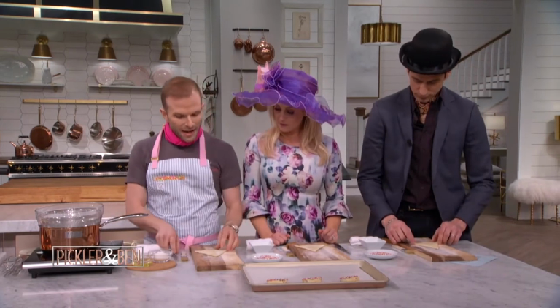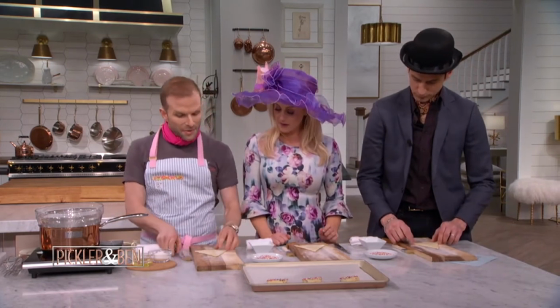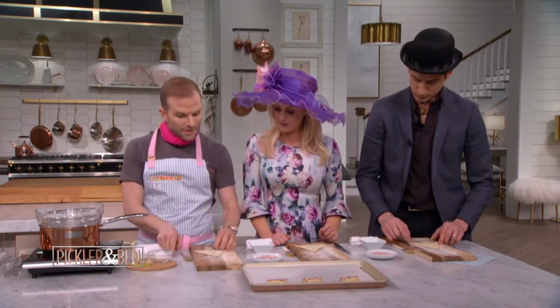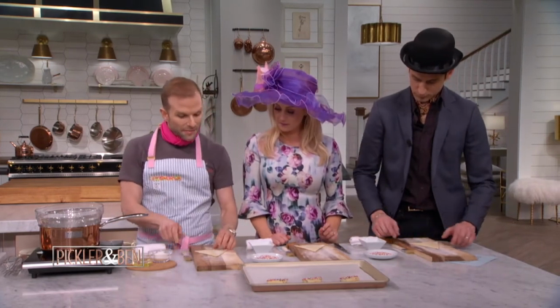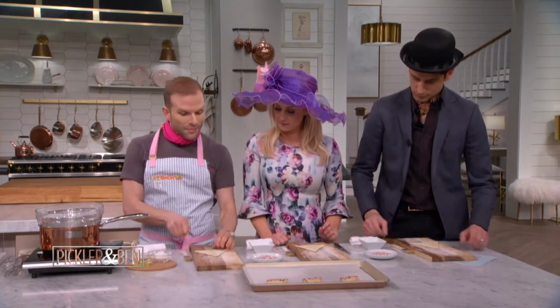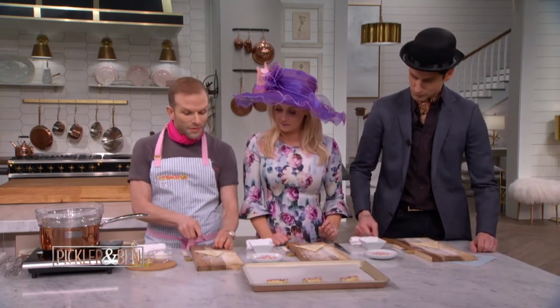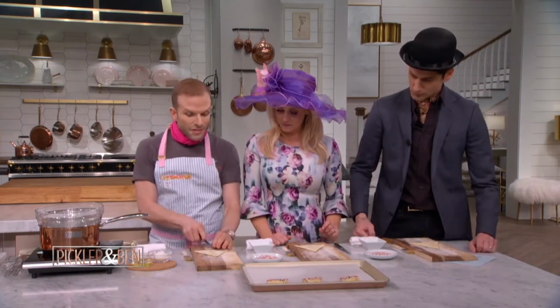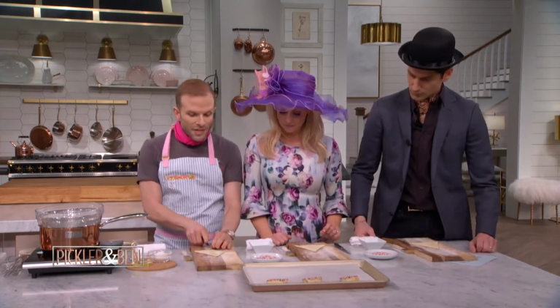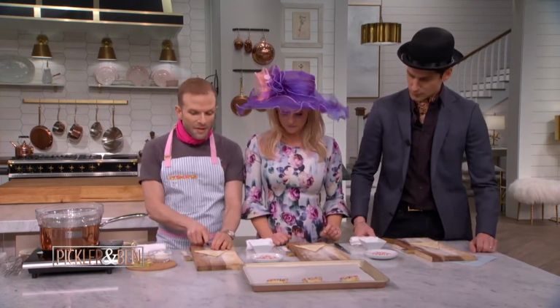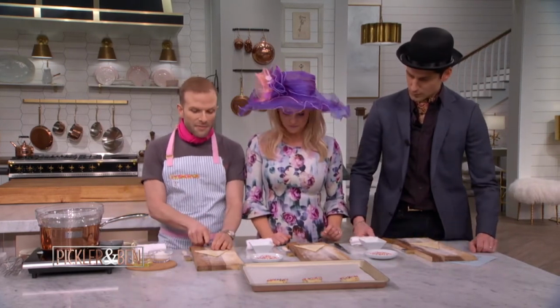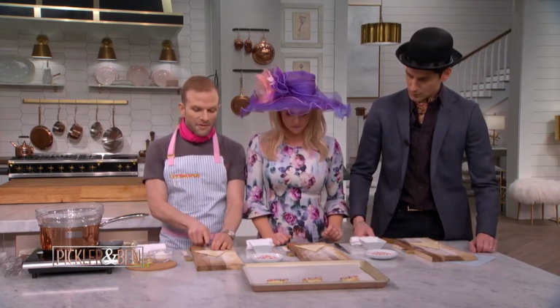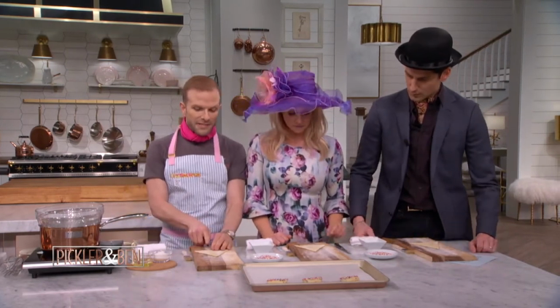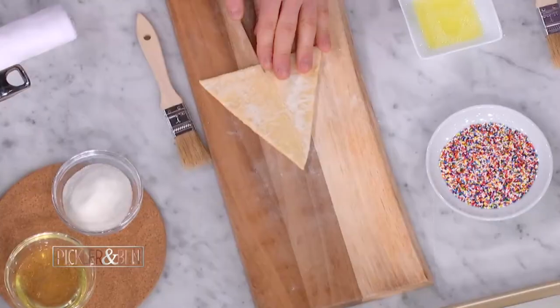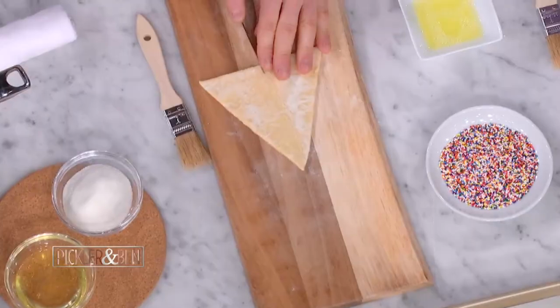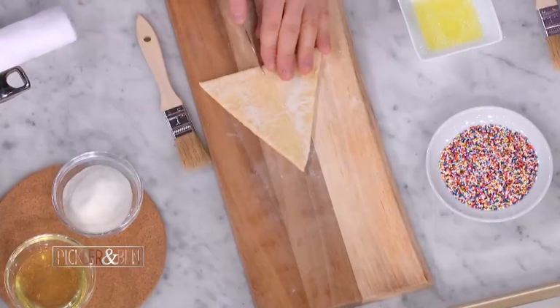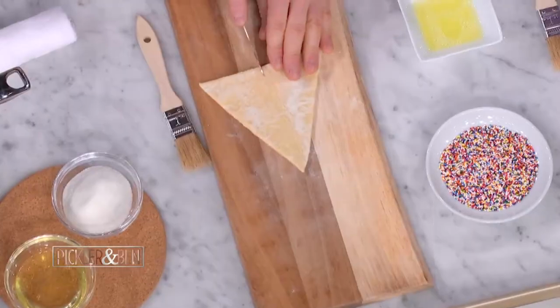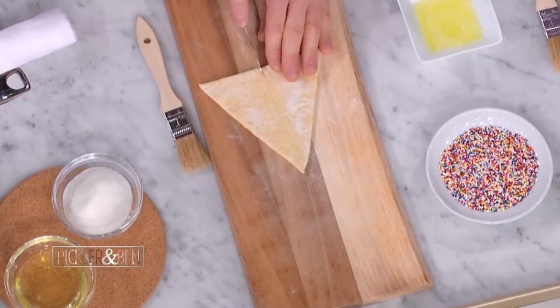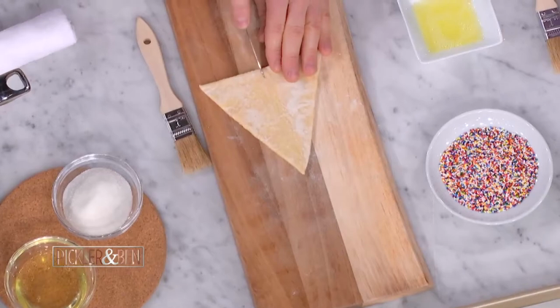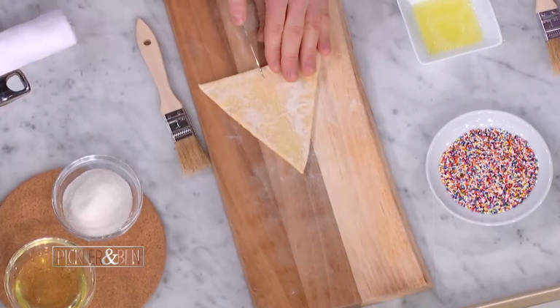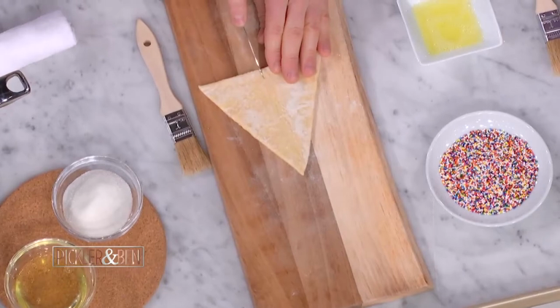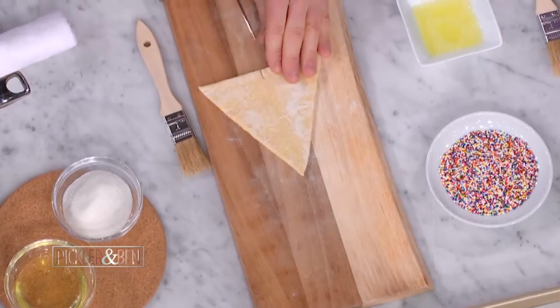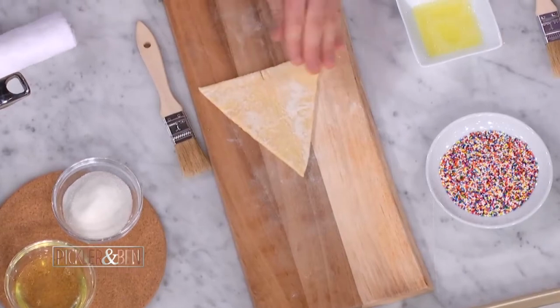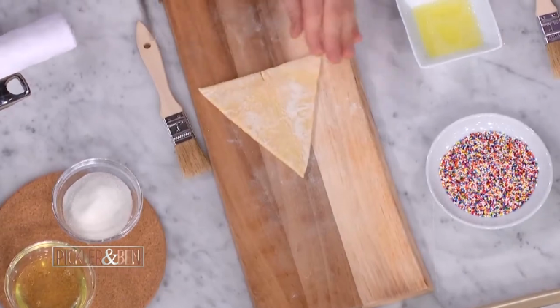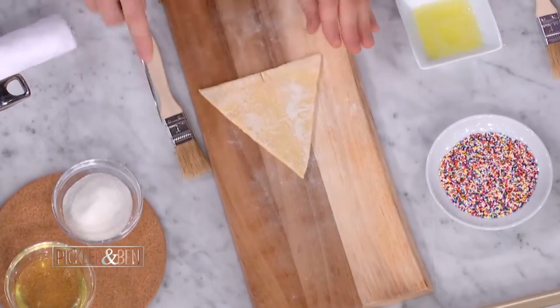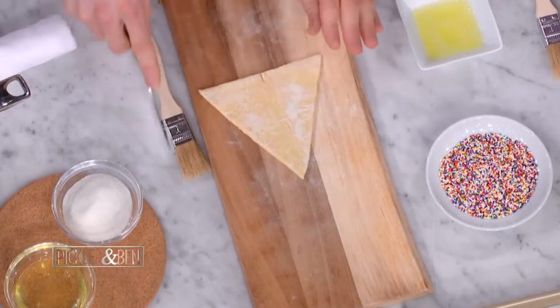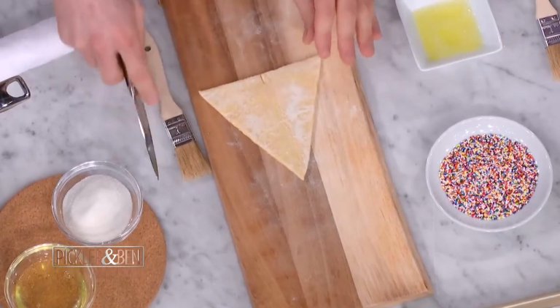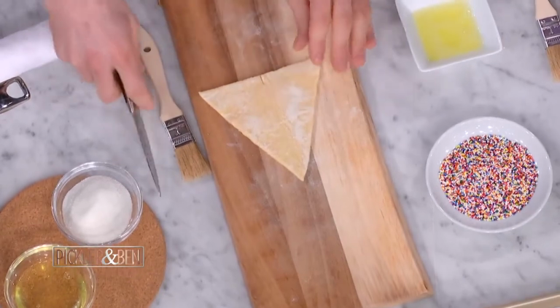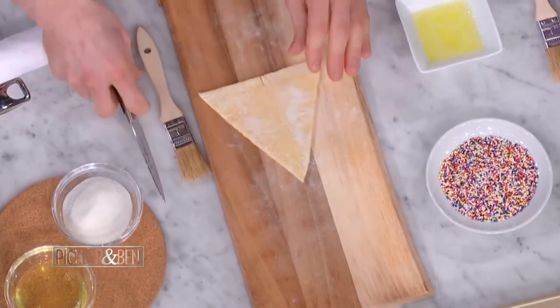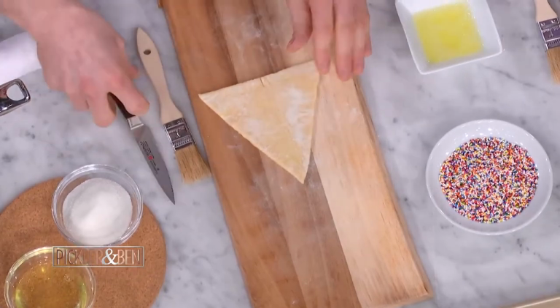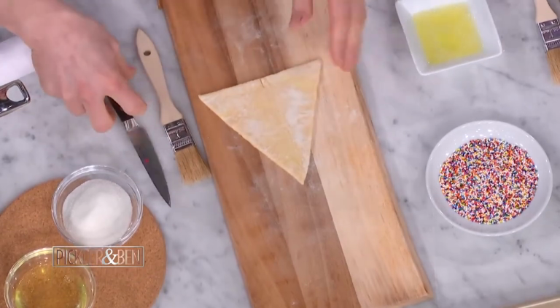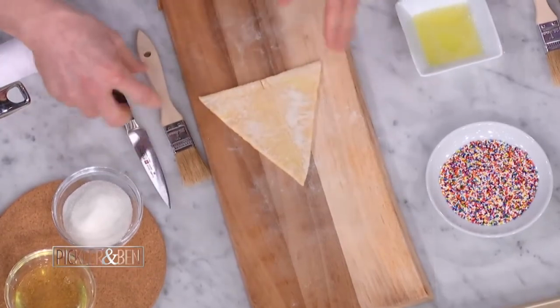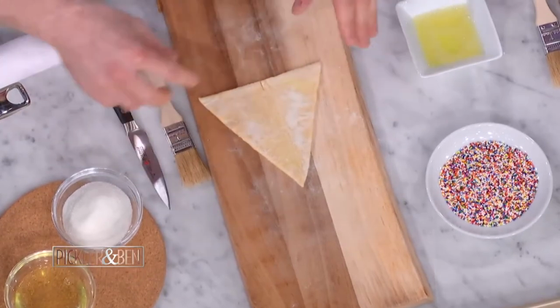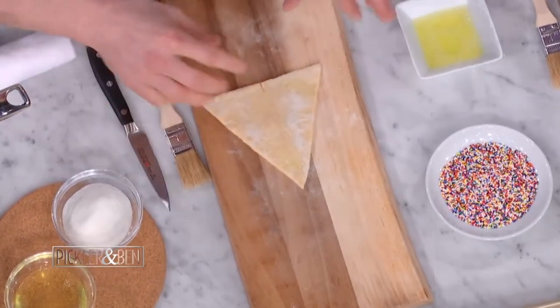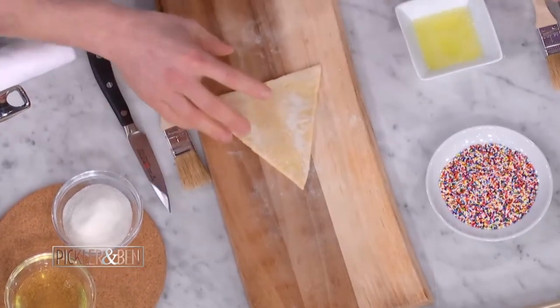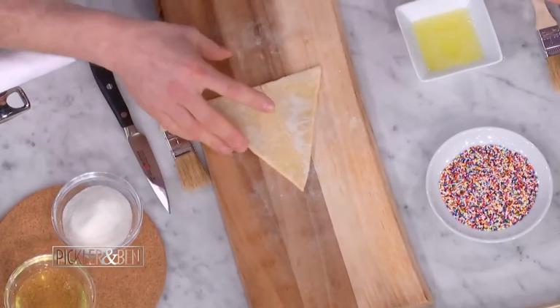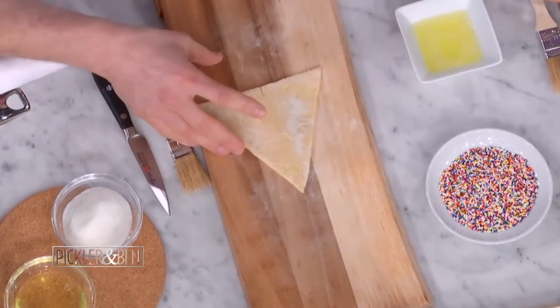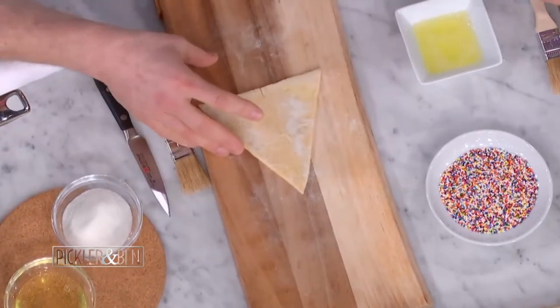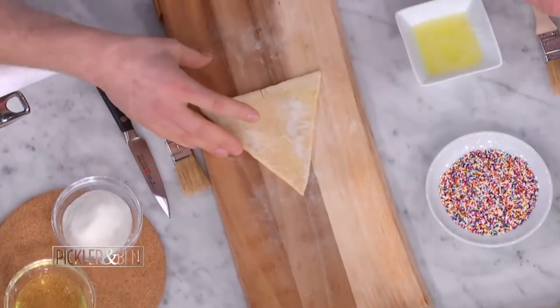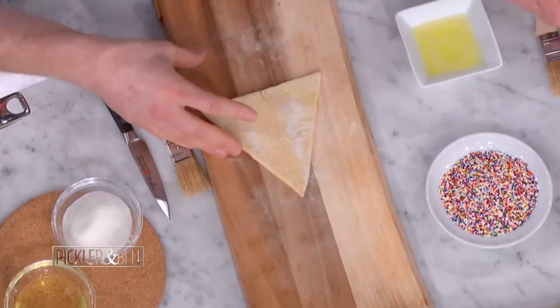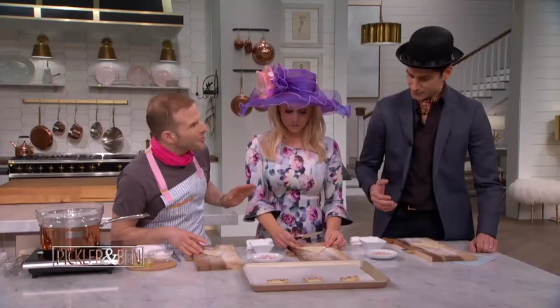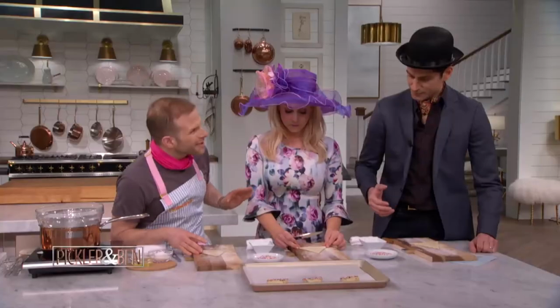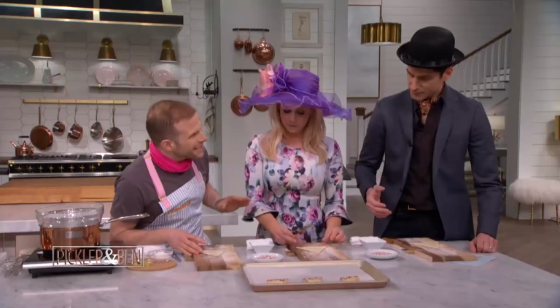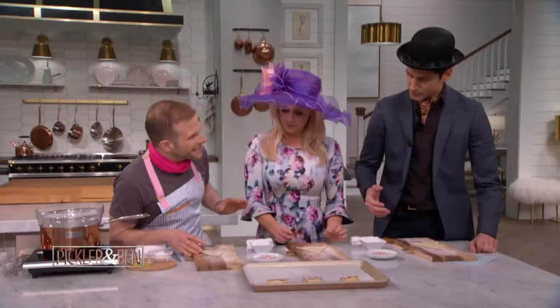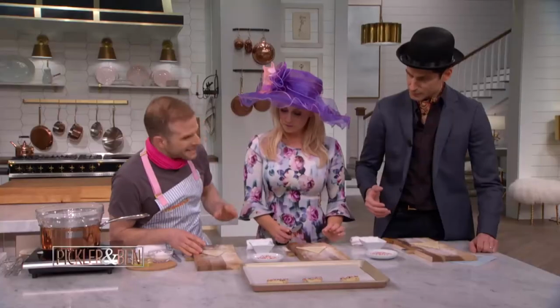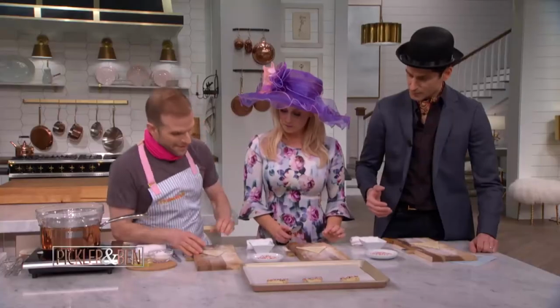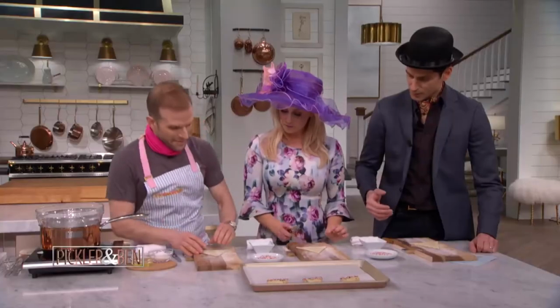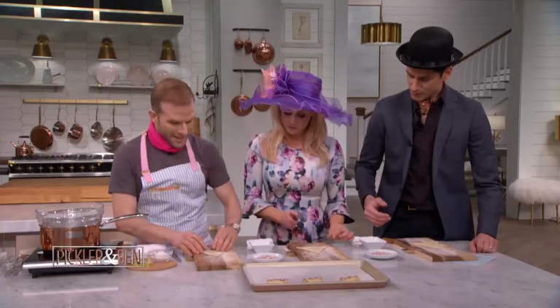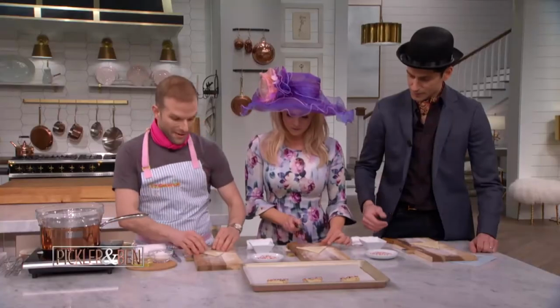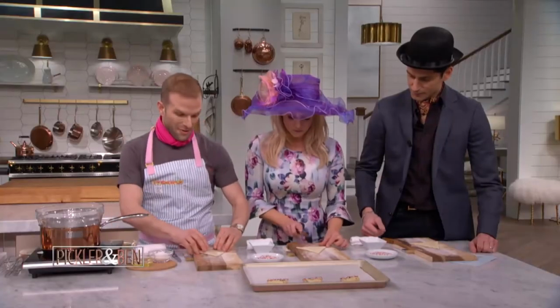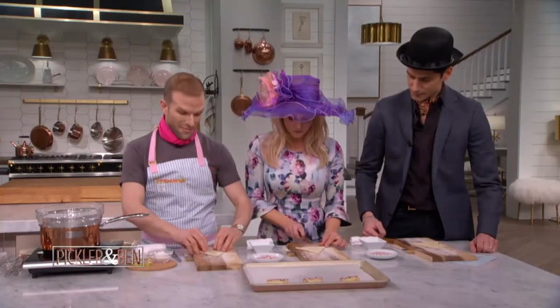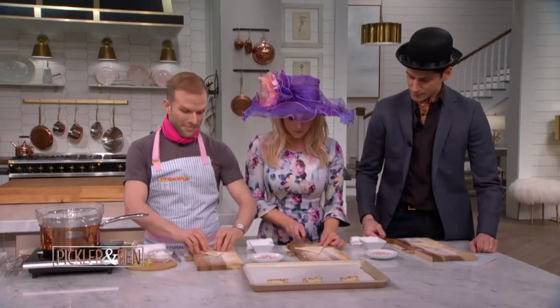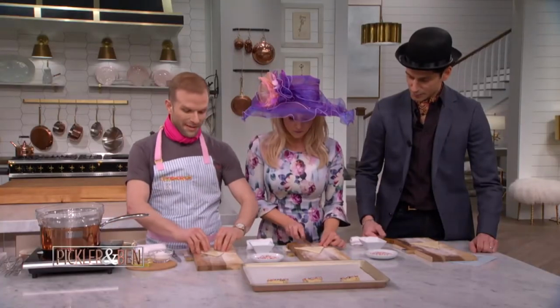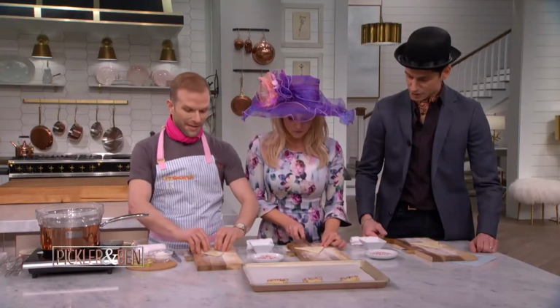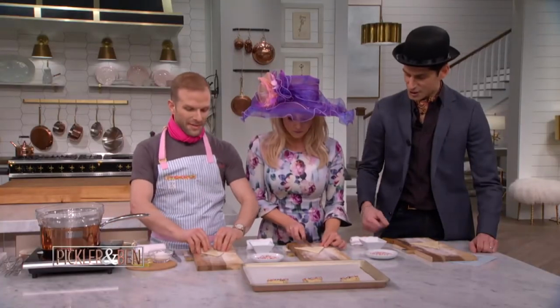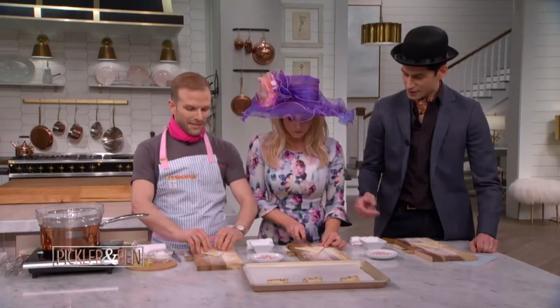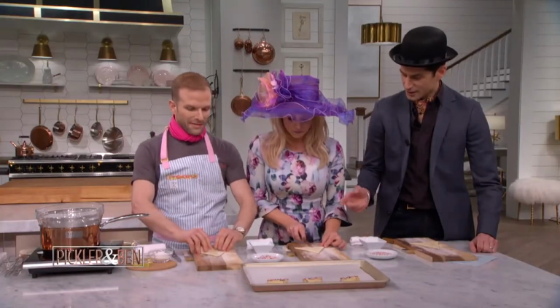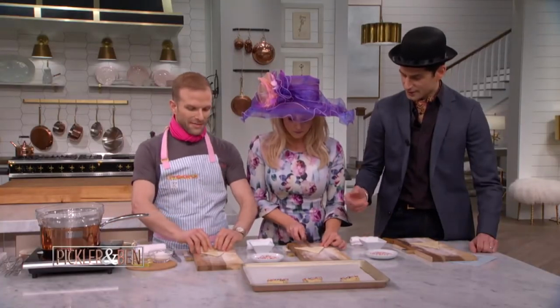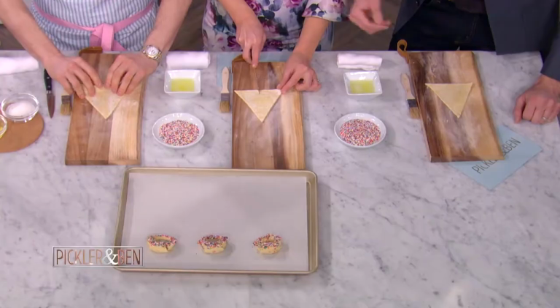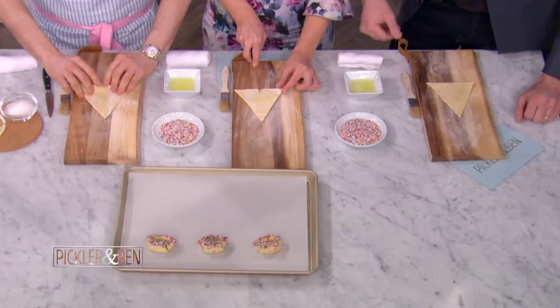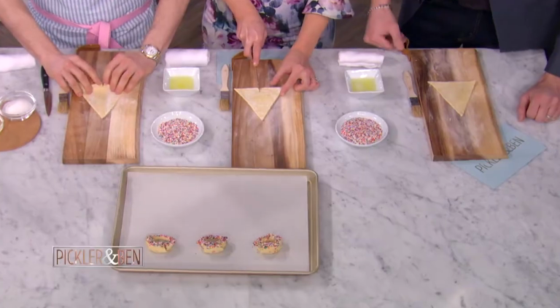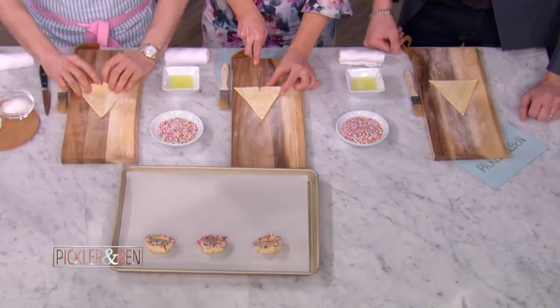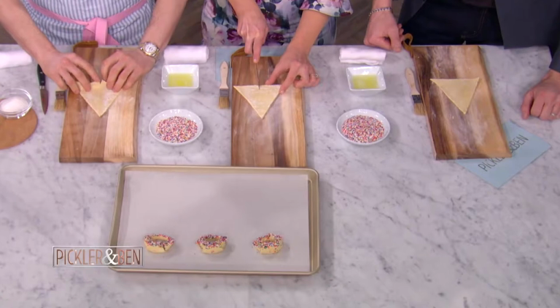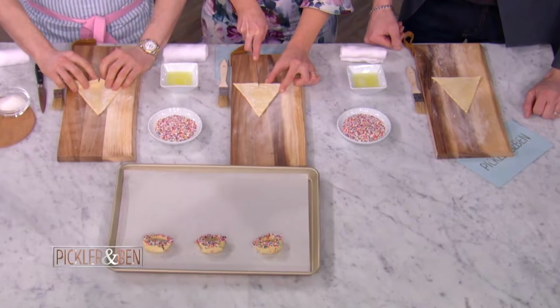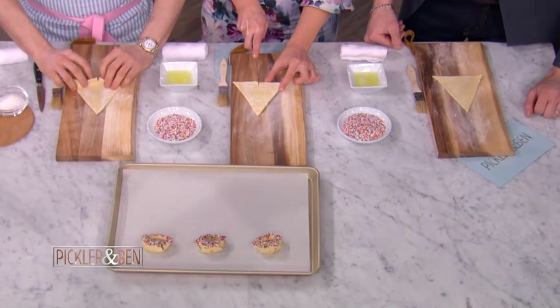And now we'll shape the croissants. I know this looks fancy, but people can make this at home. This is so easy to make at home. We're sharing a knife, by the way — Kelly and I.